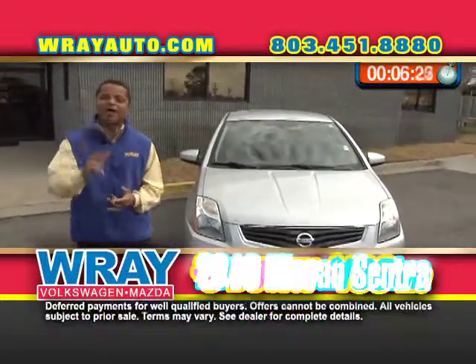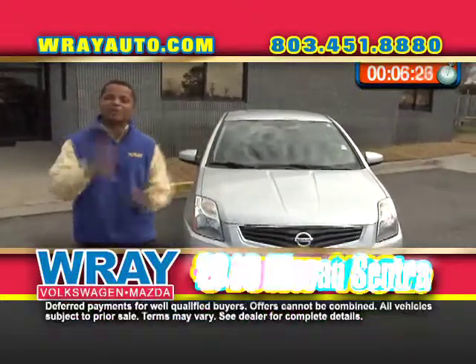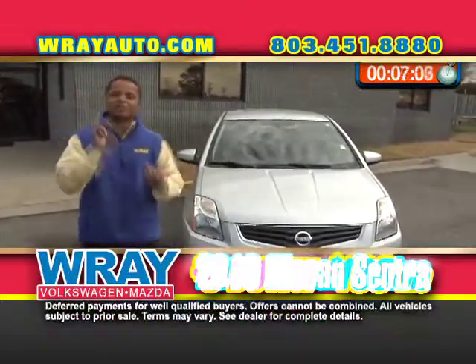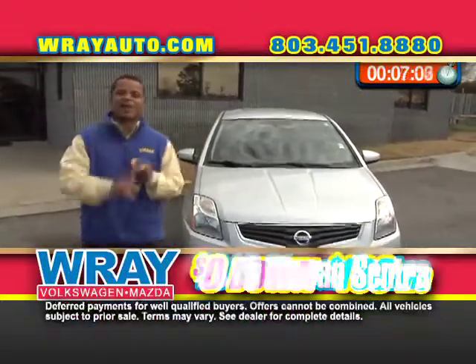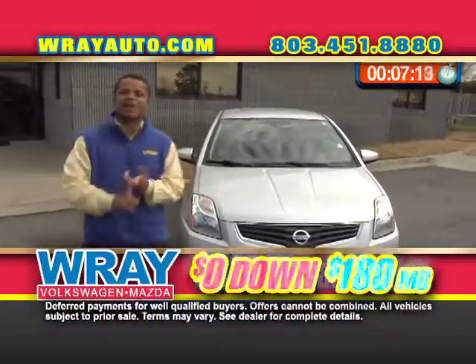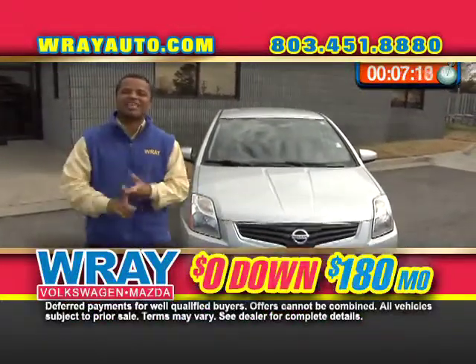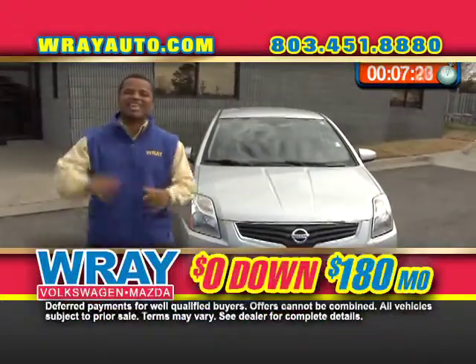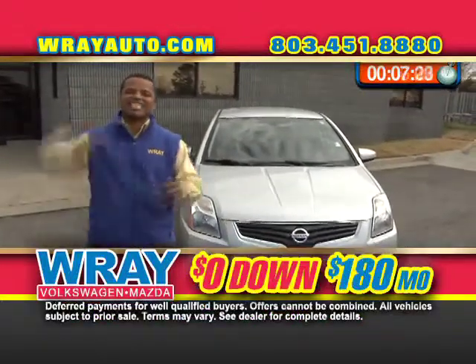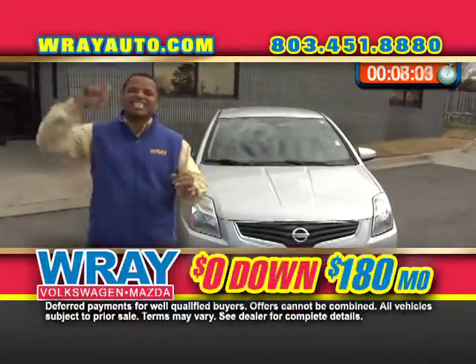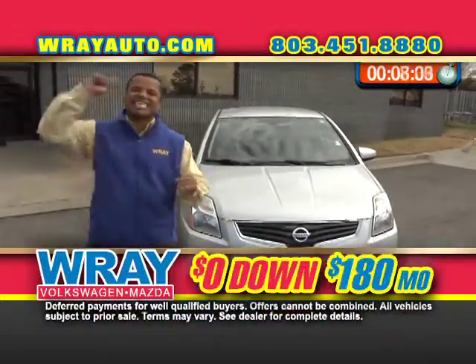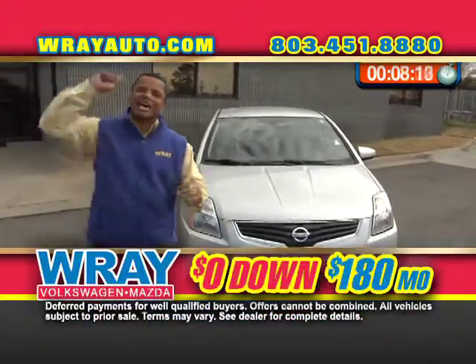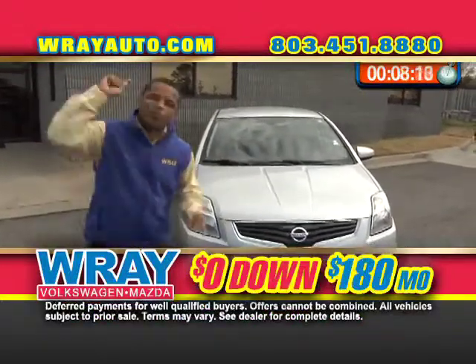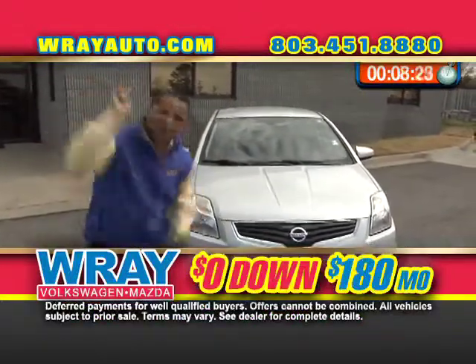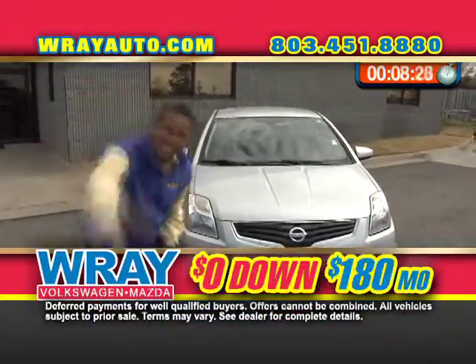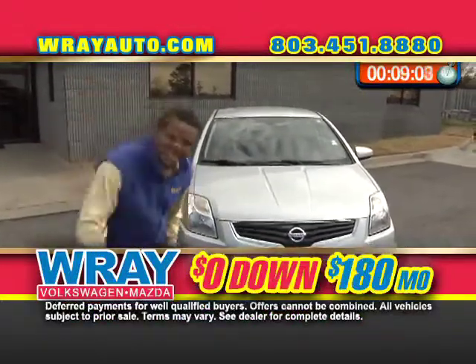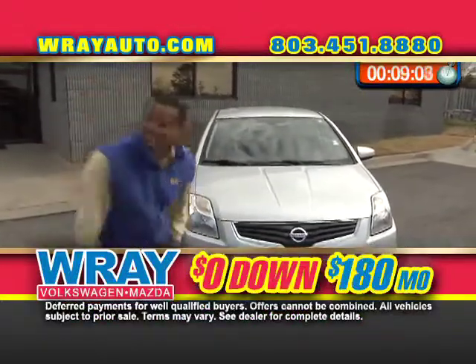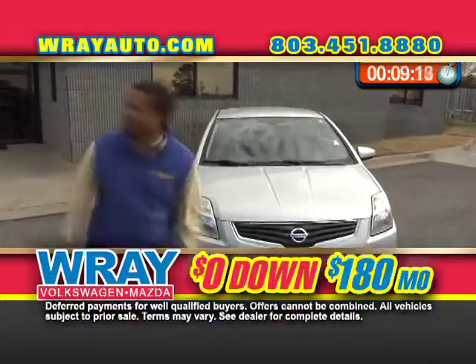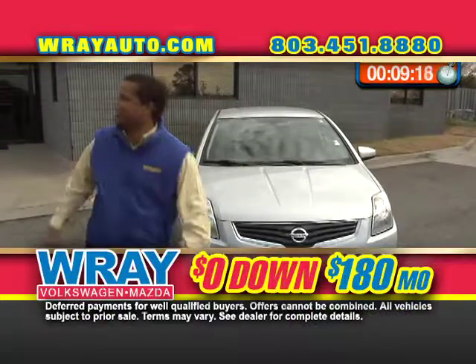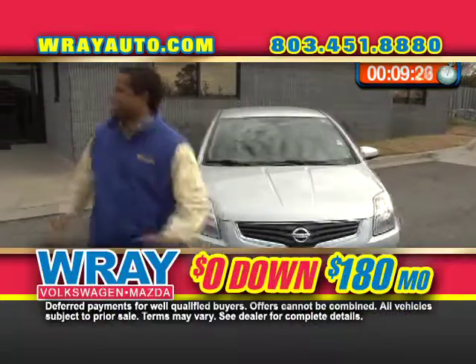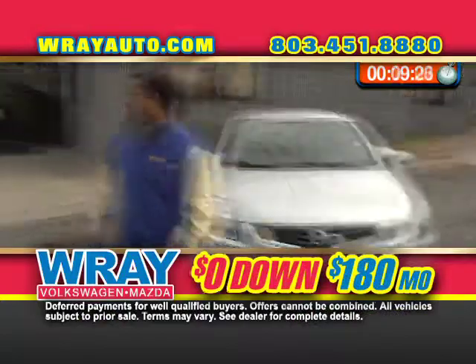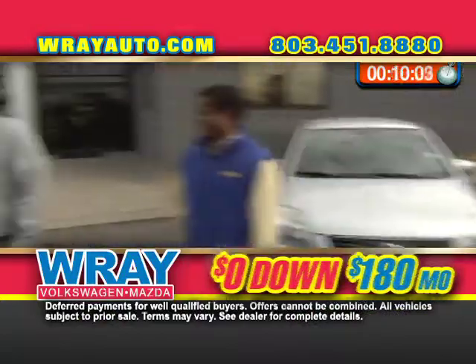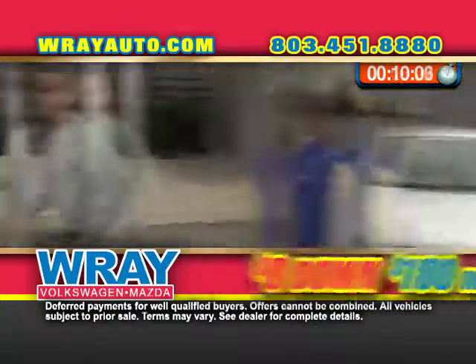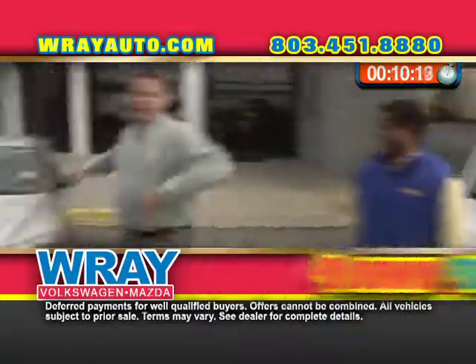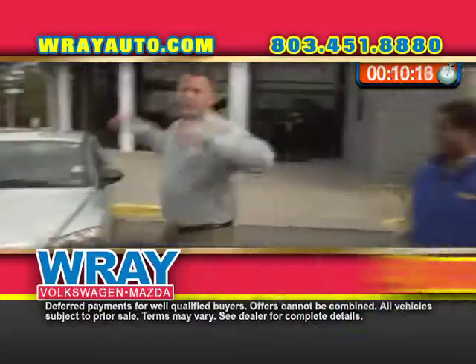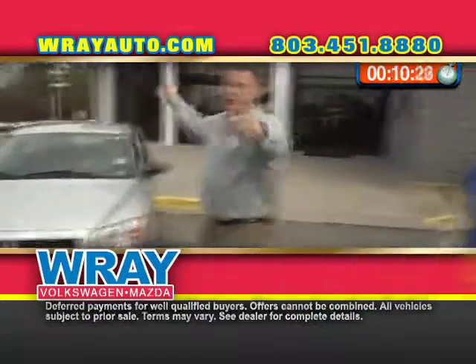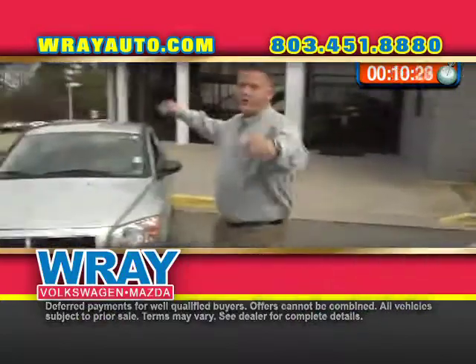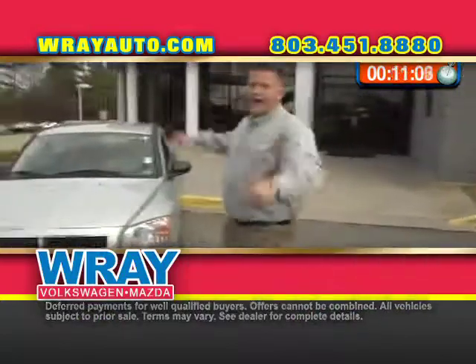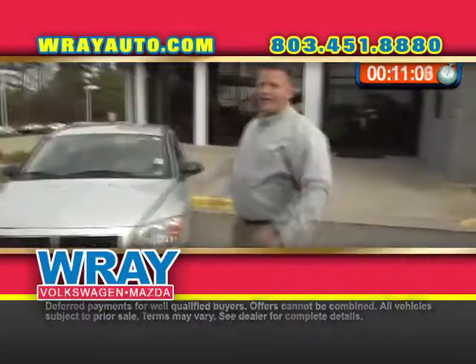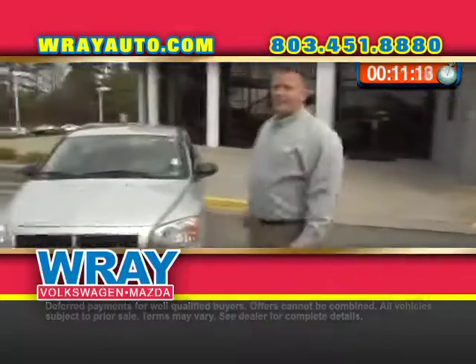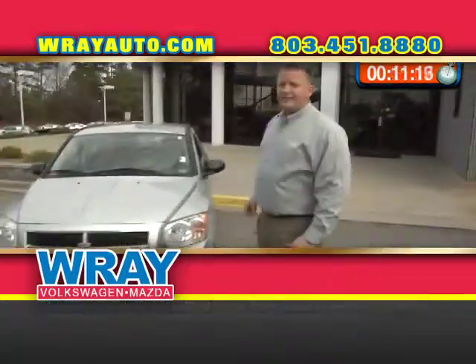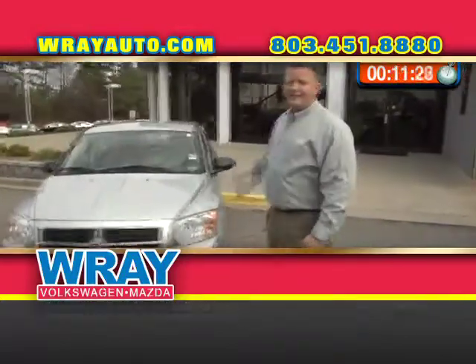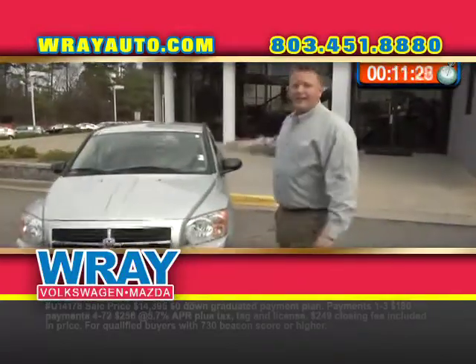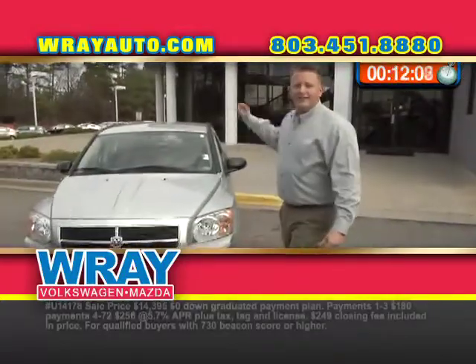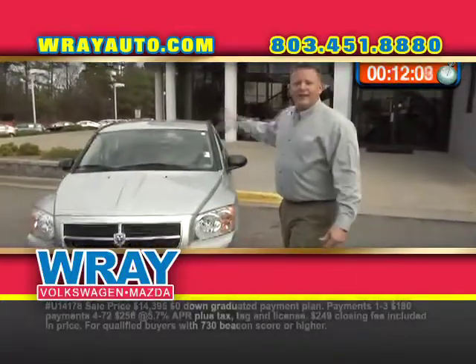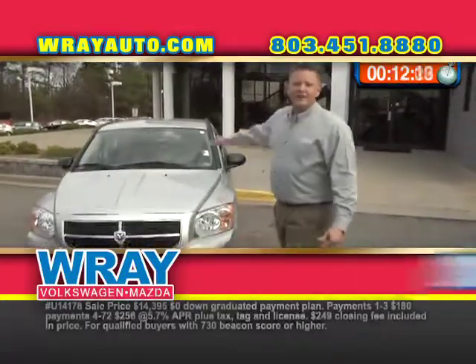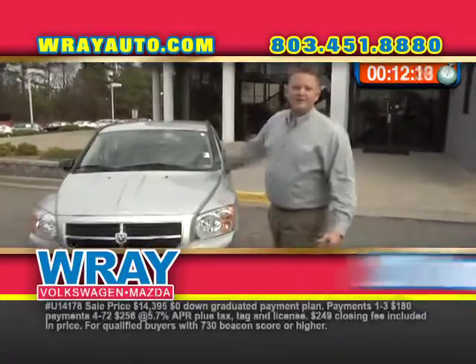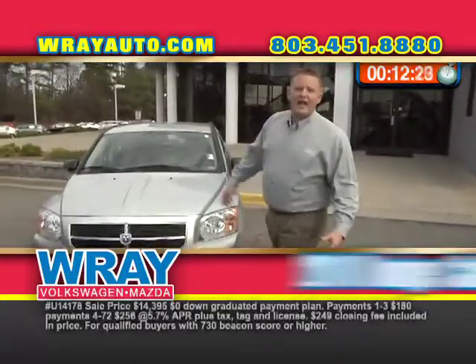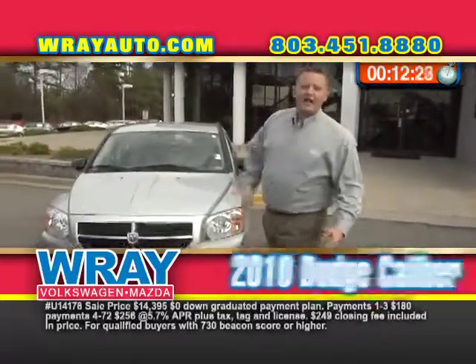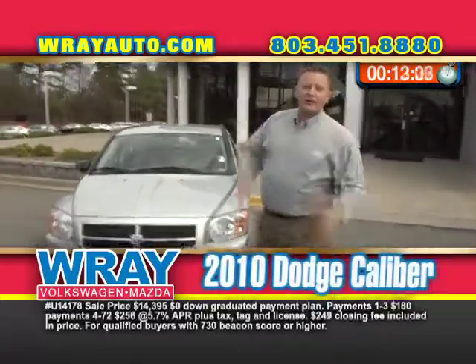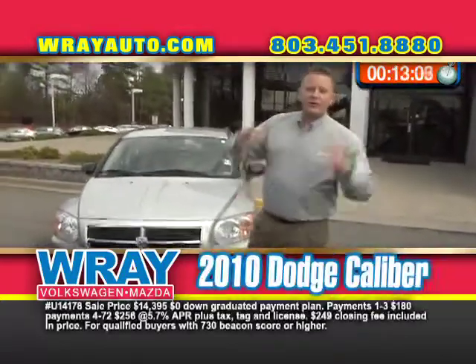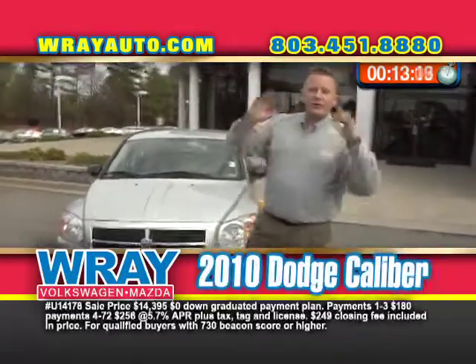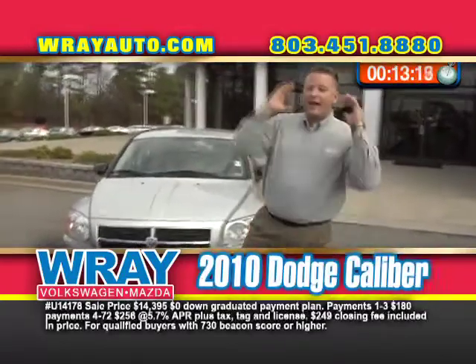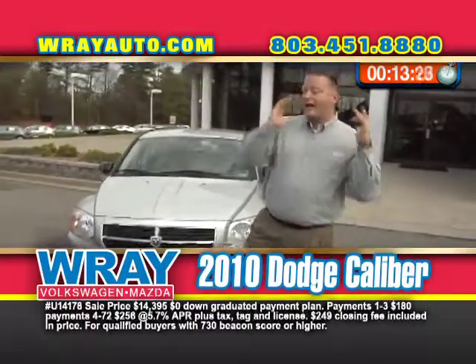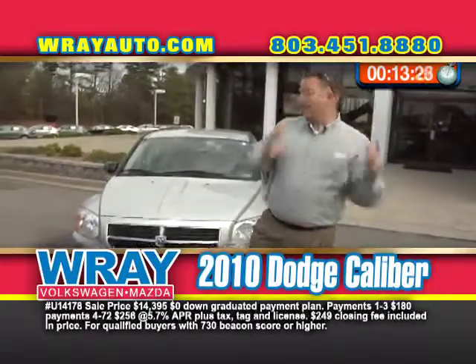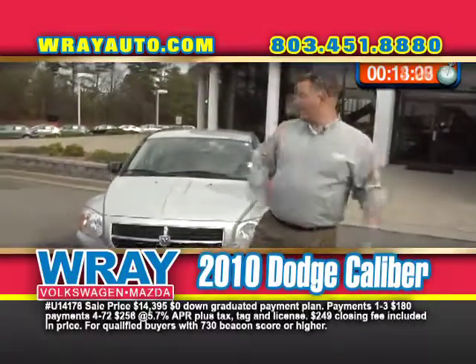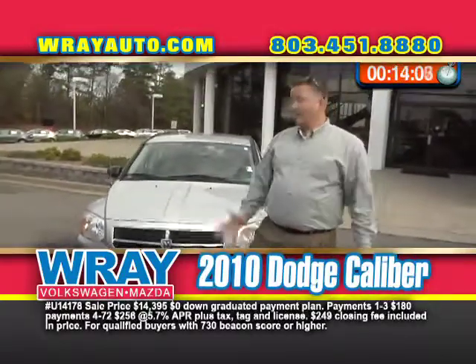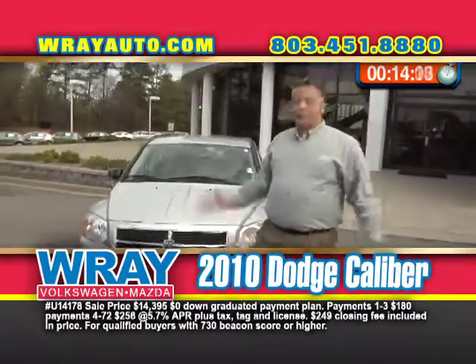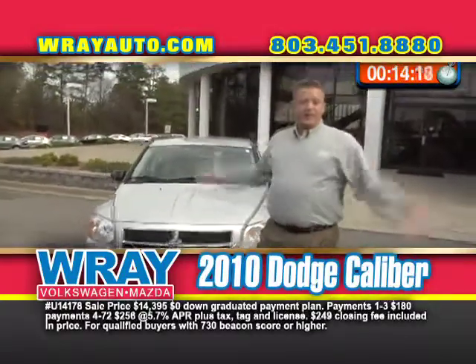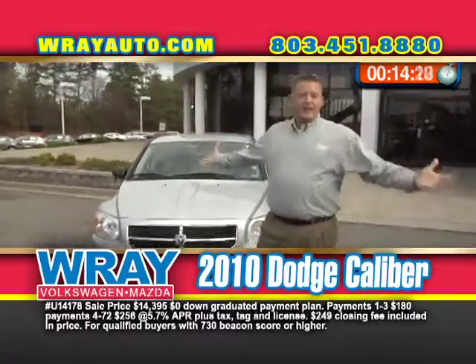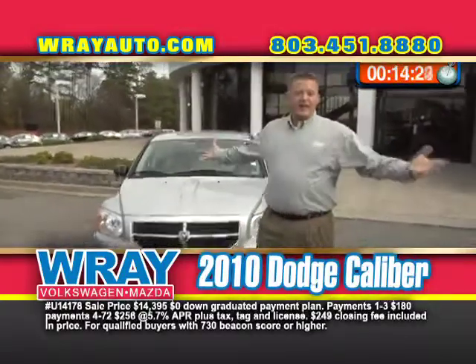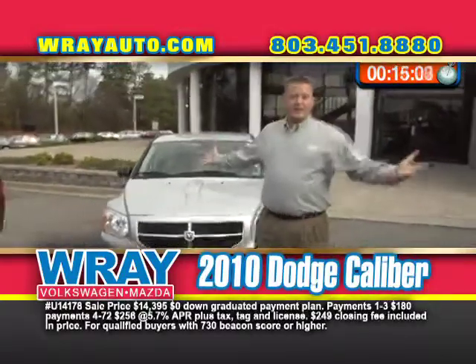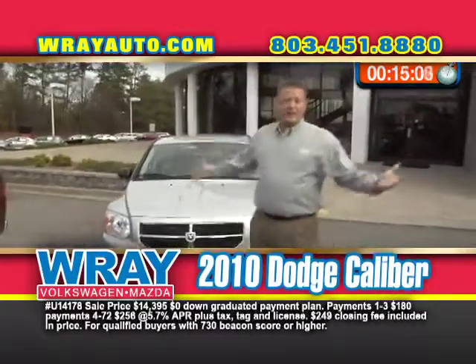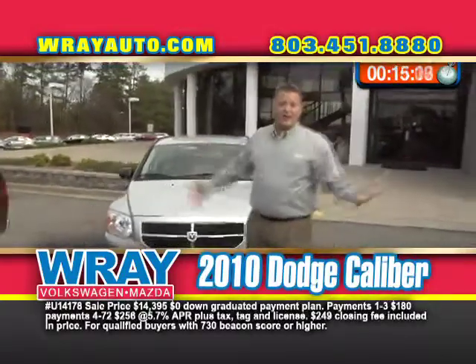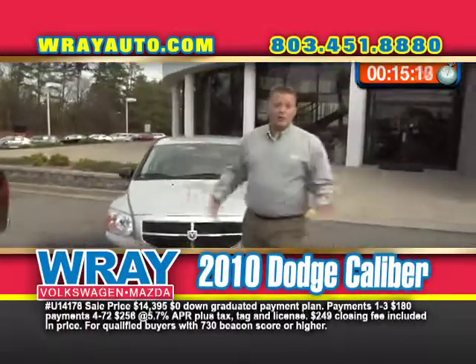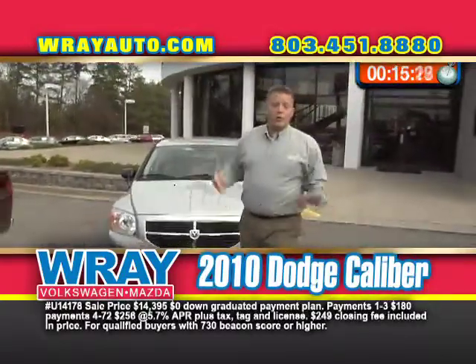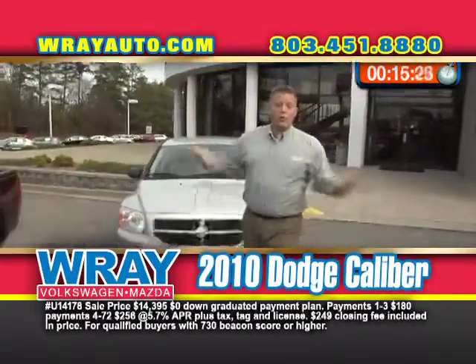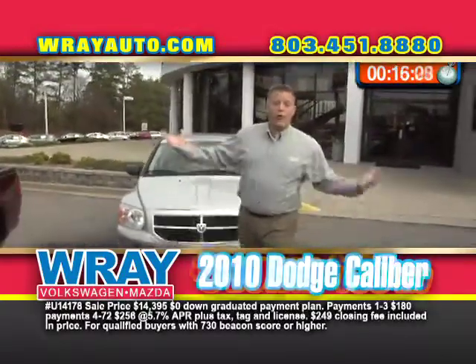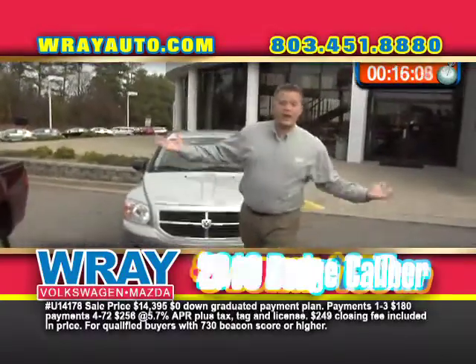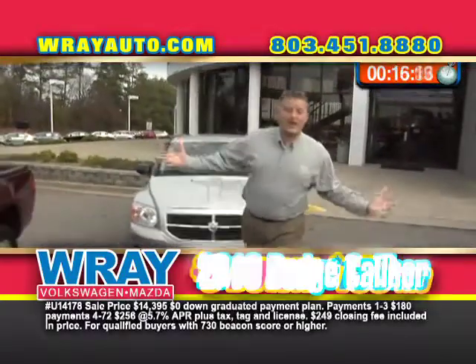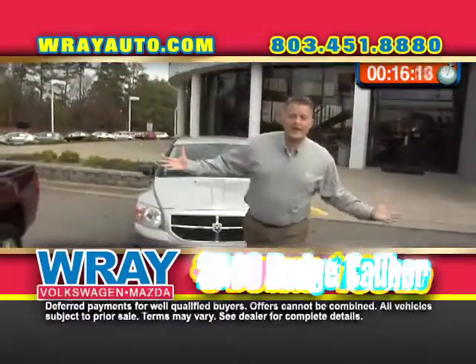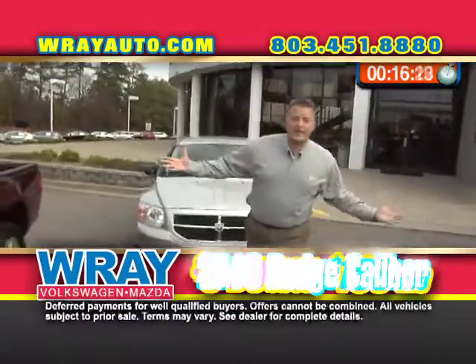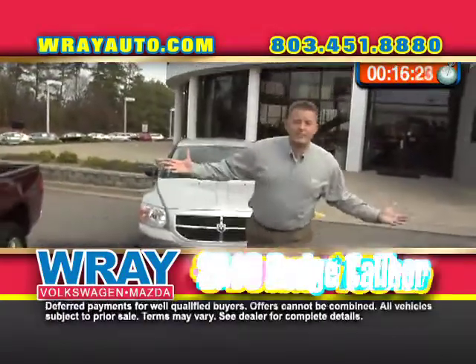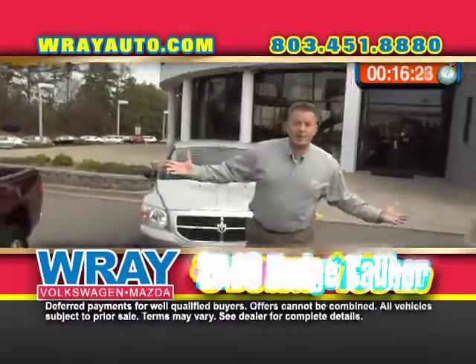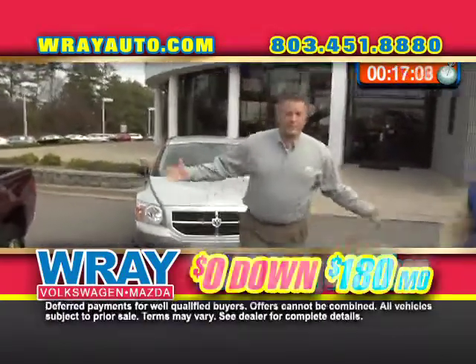Power windows, power locks. 180 a month. 2010 Dodge Caliber — you can't beat it. 180 a month.